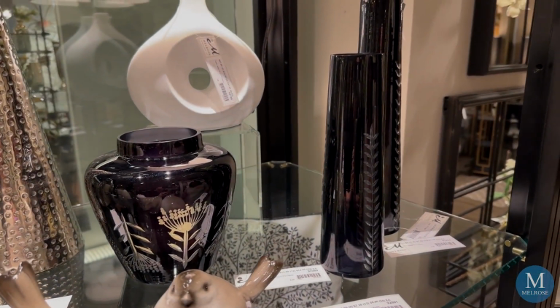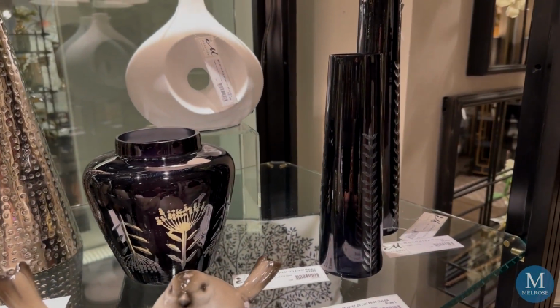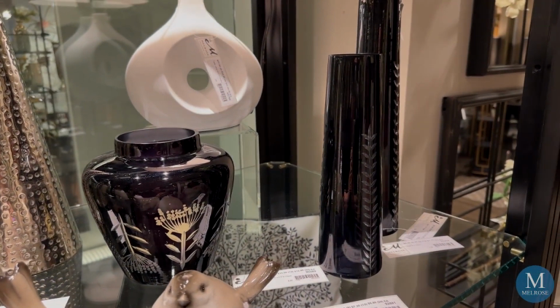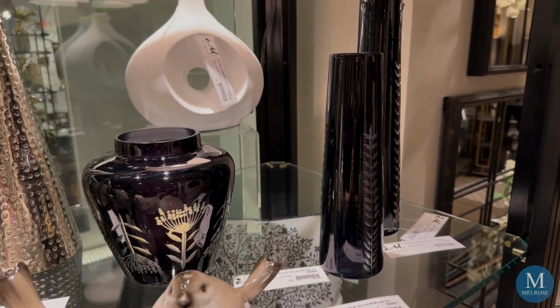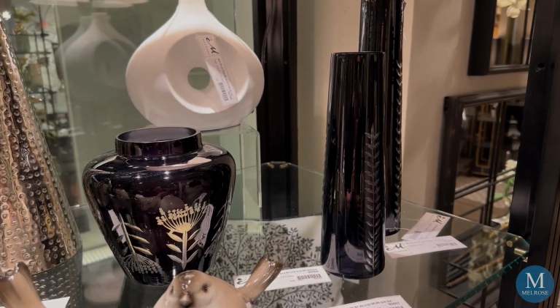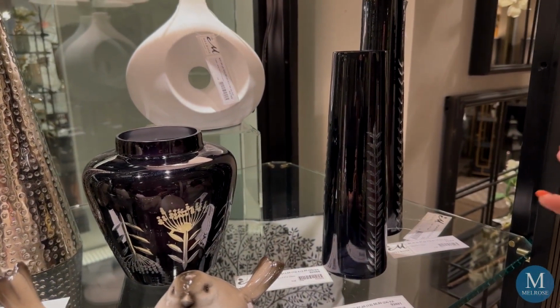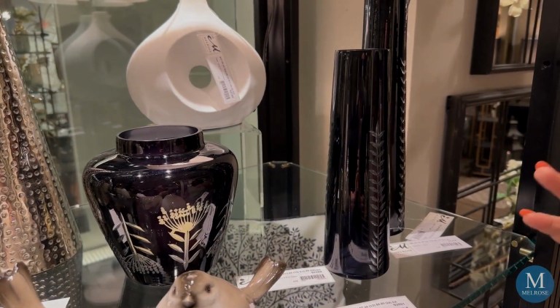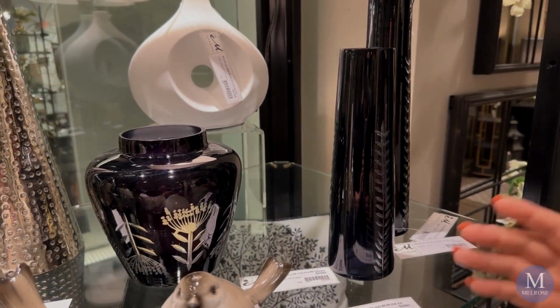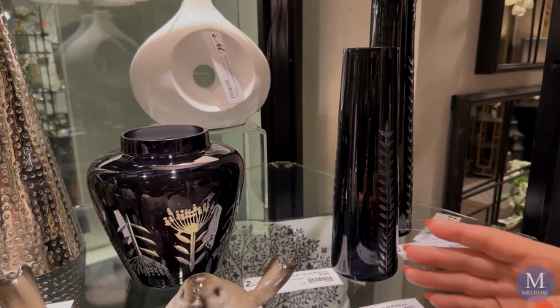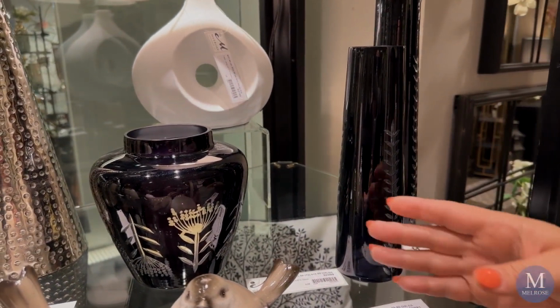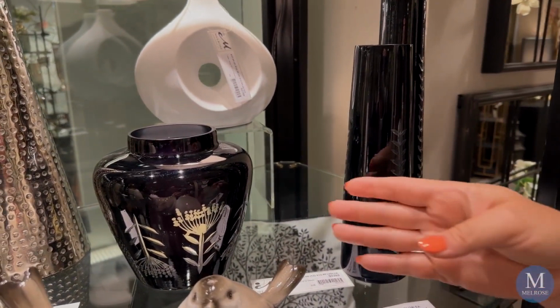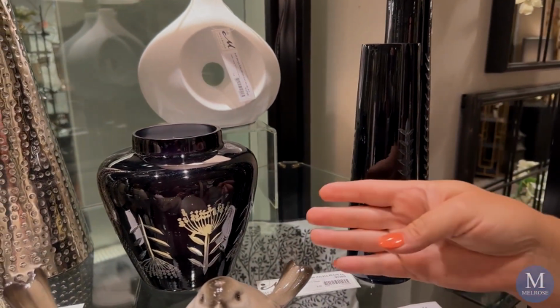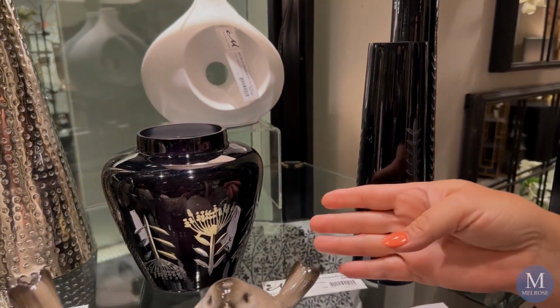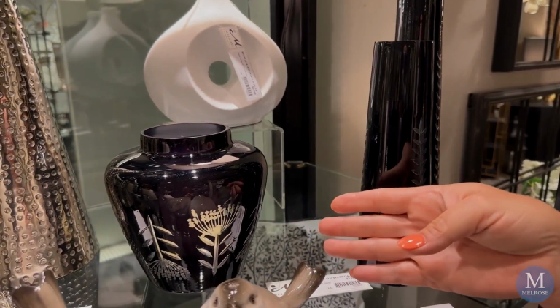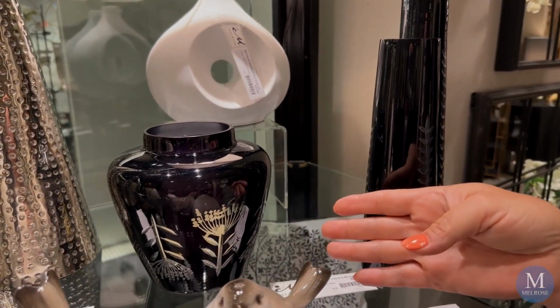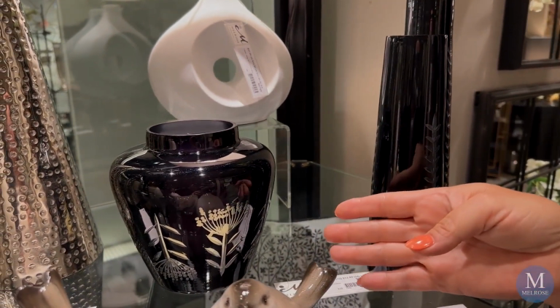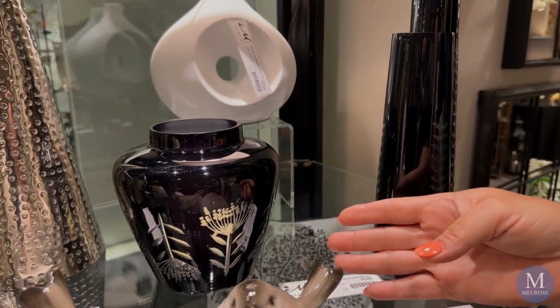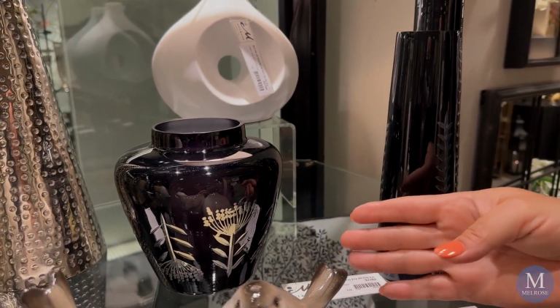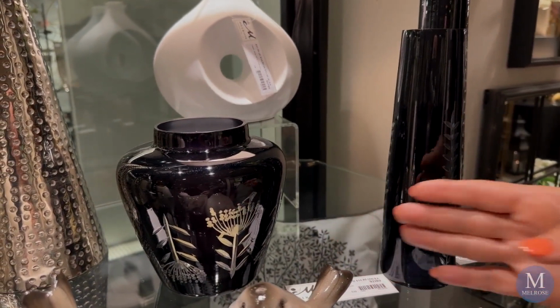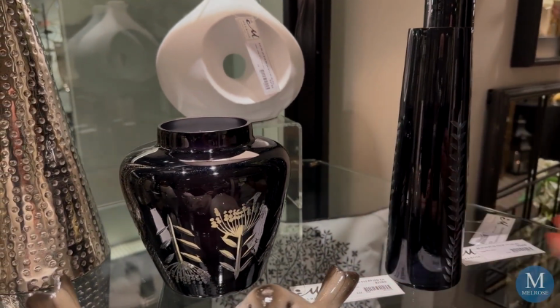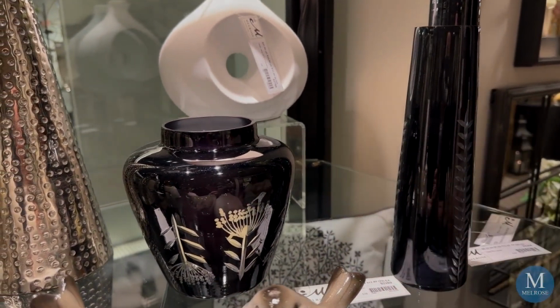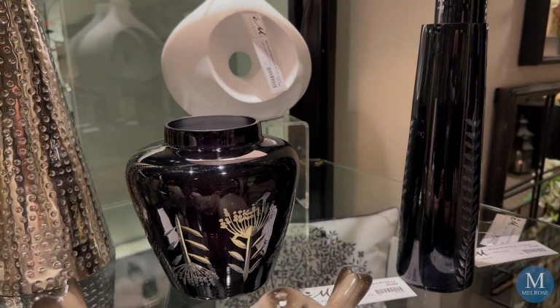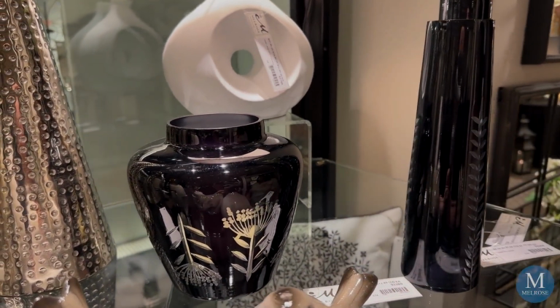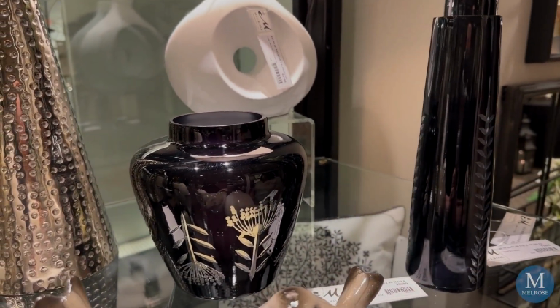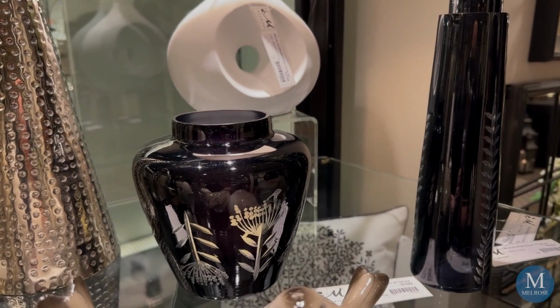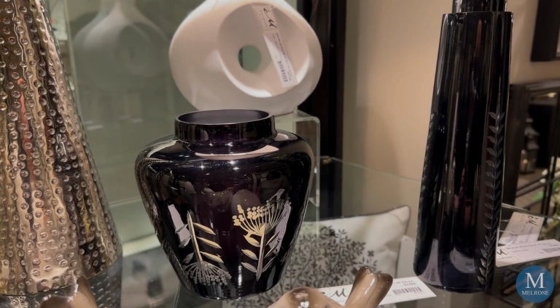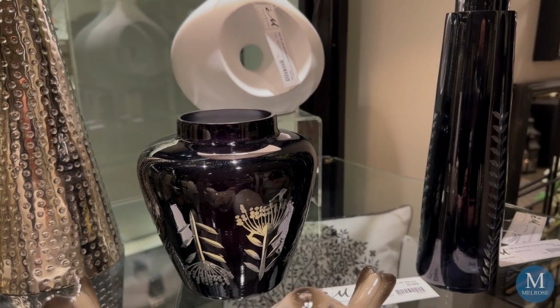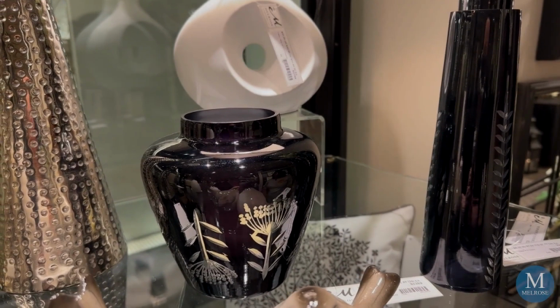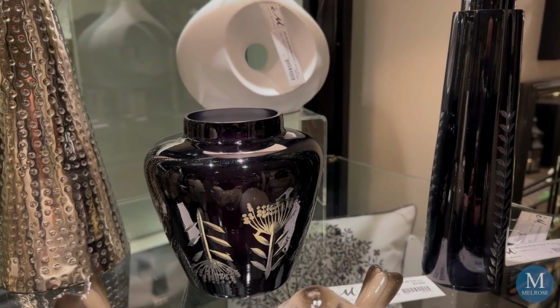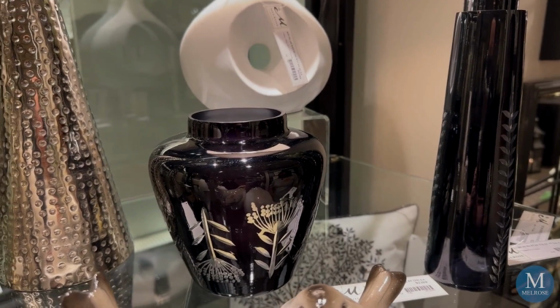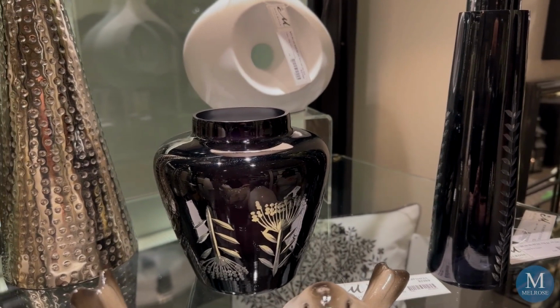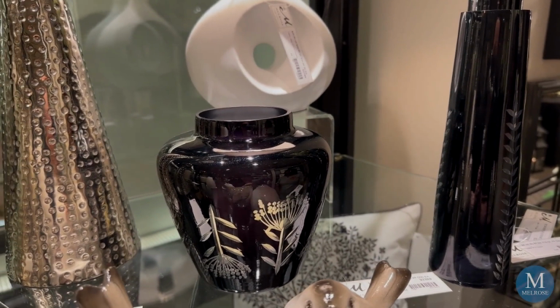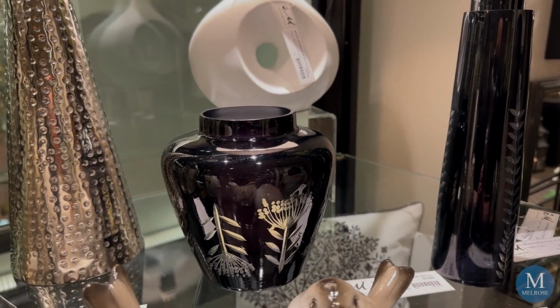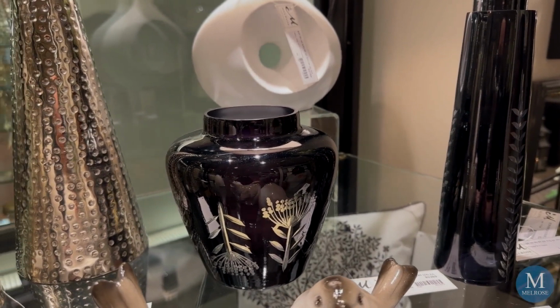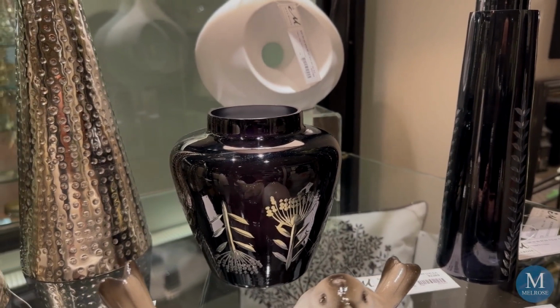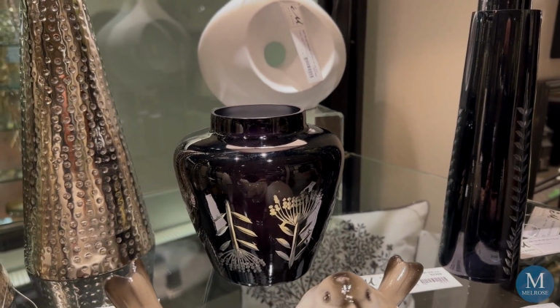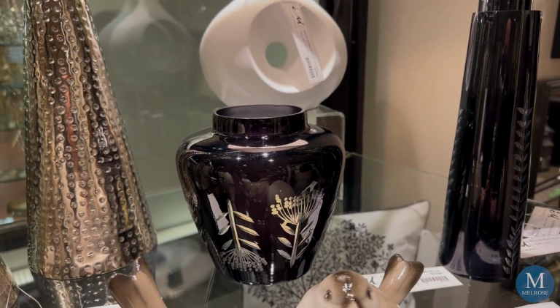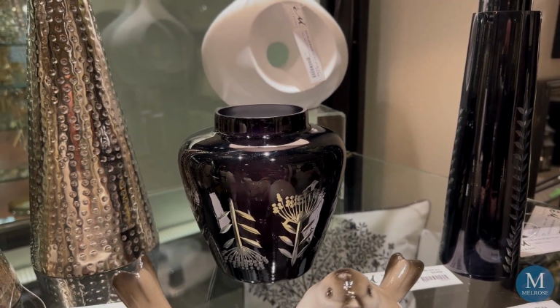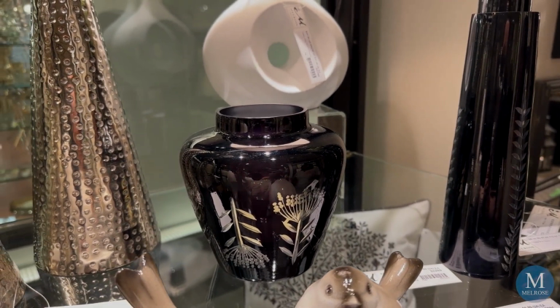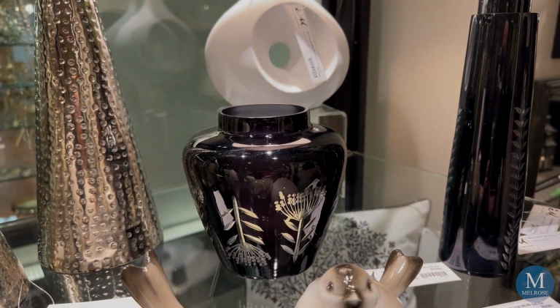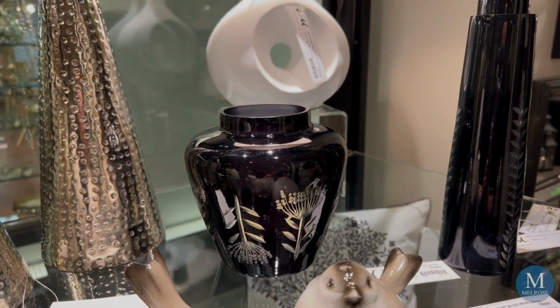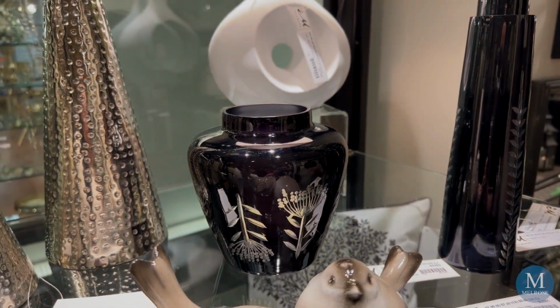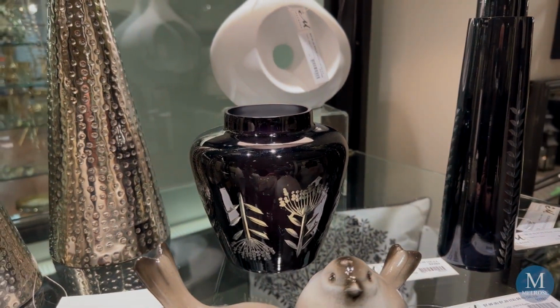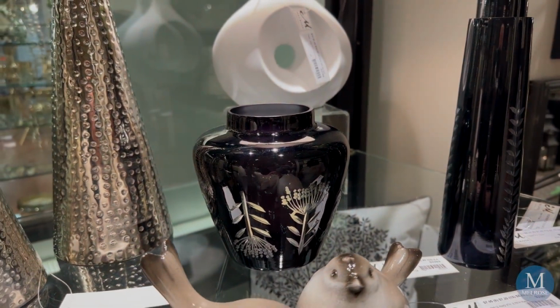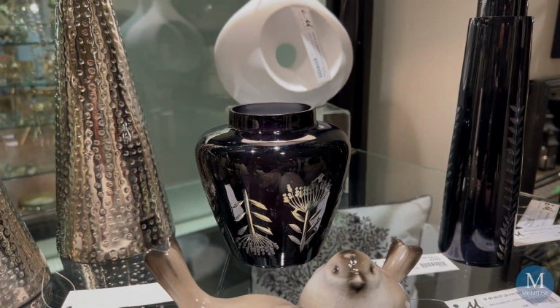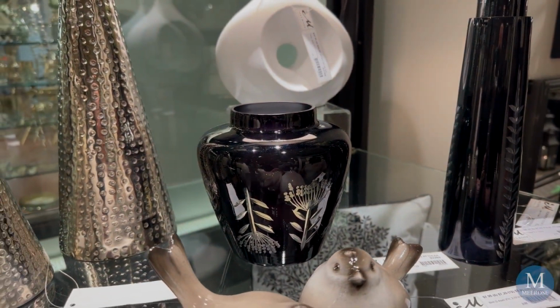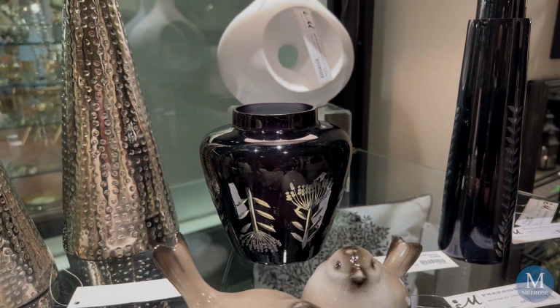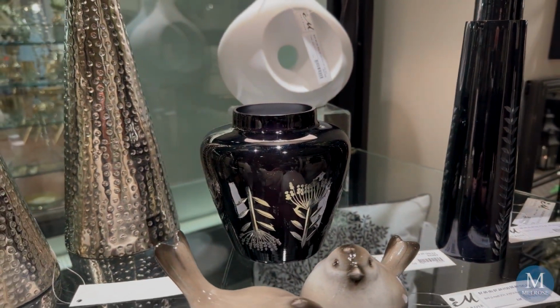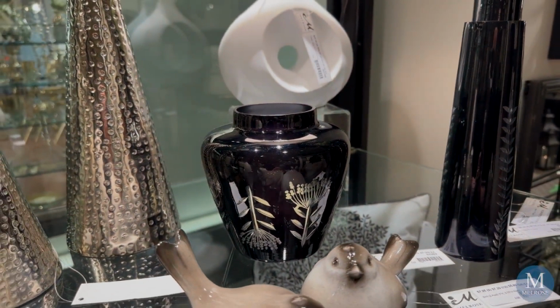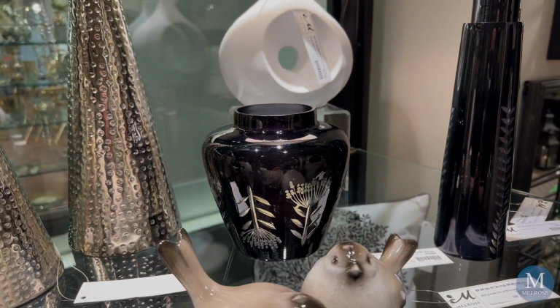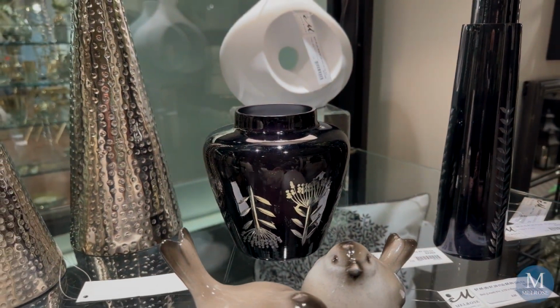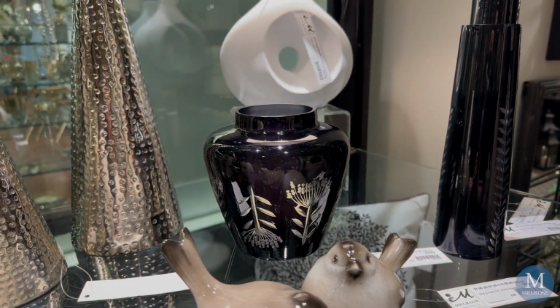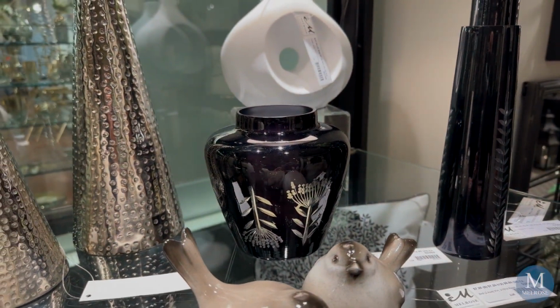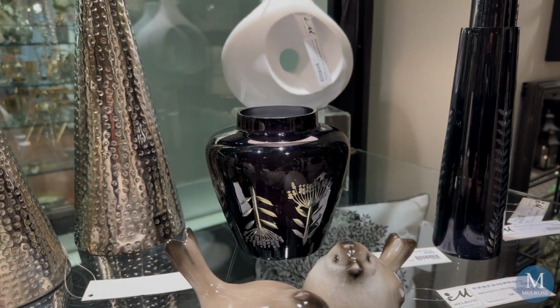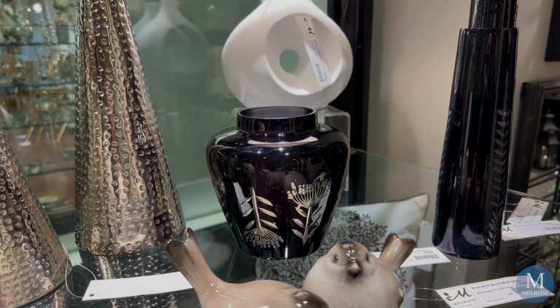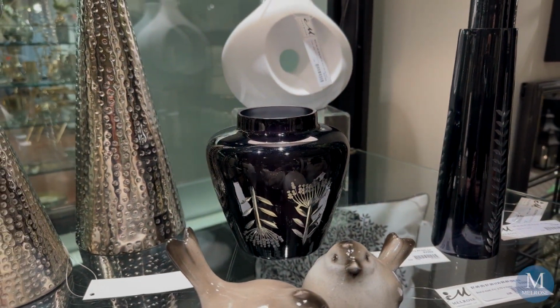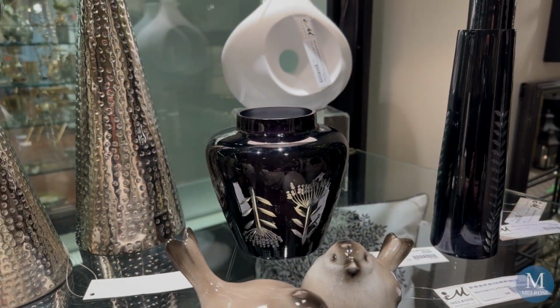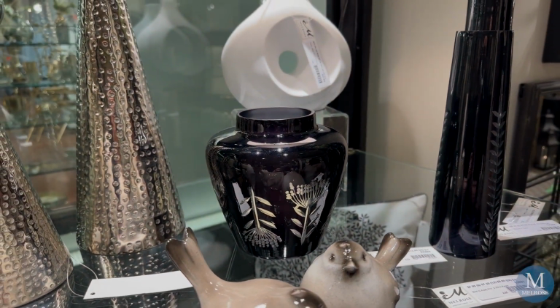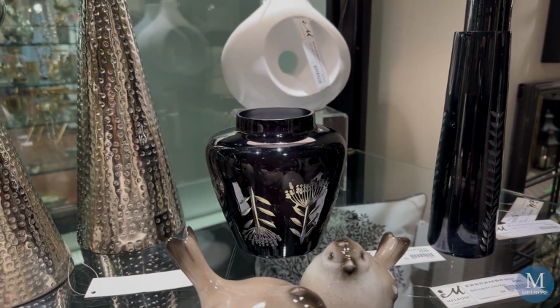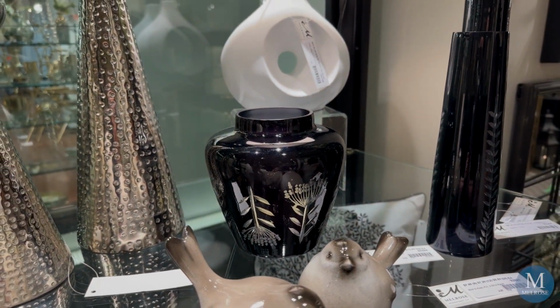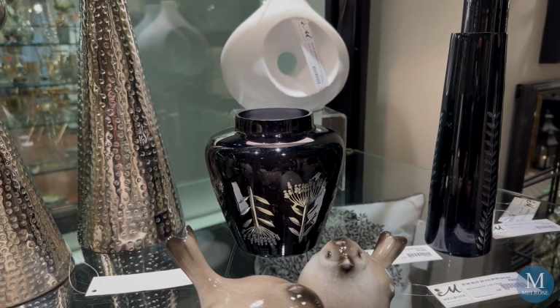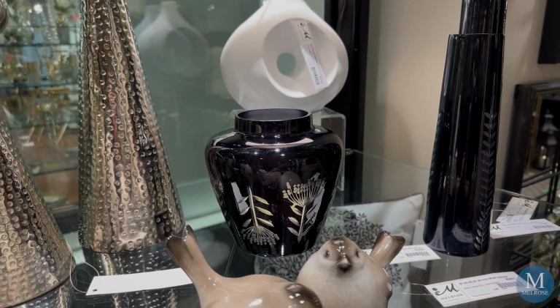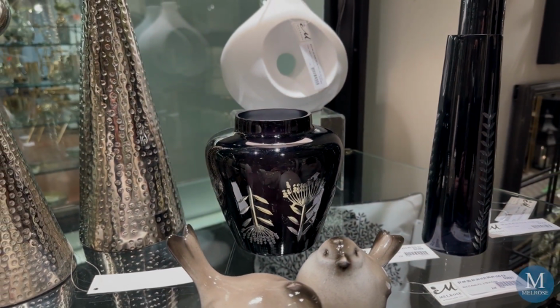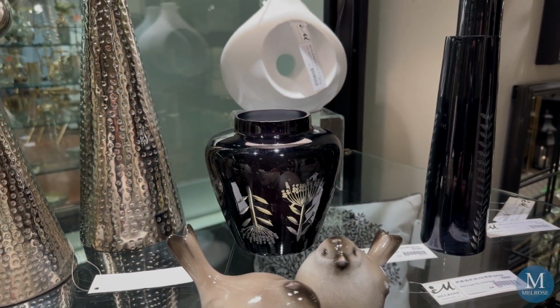Look what the designers did — they popped a fija flame right on the inside of the bottom of that vase. You really see it not just as a vase but actually as a piece of art.